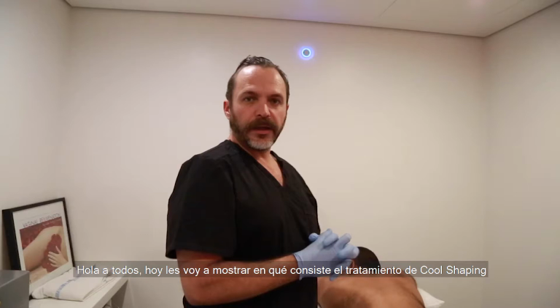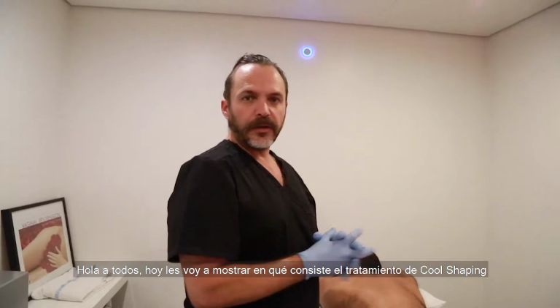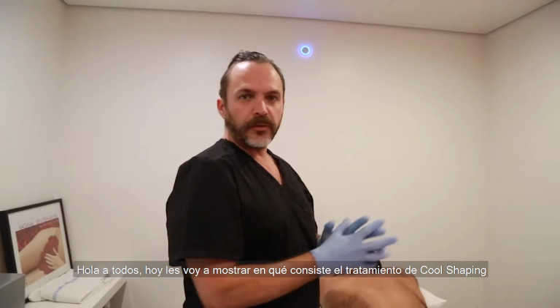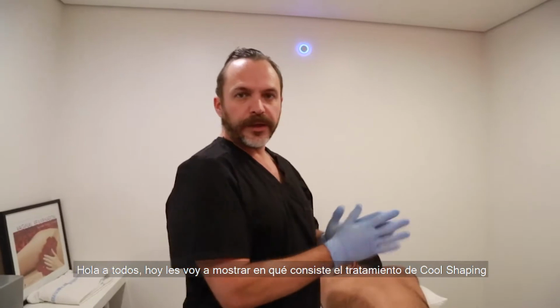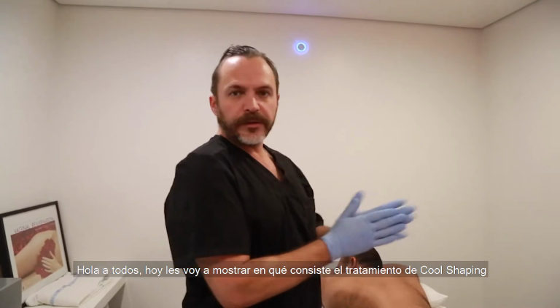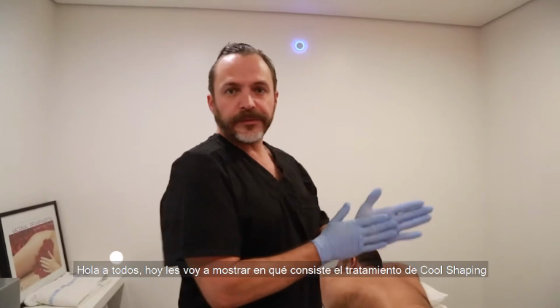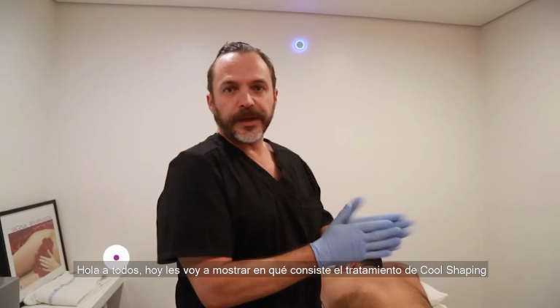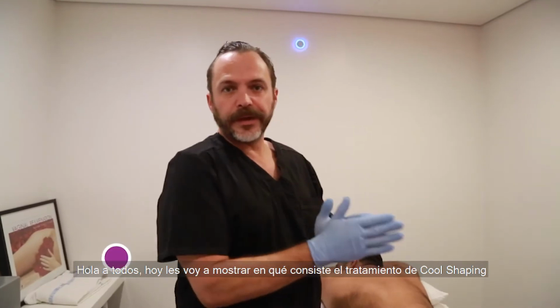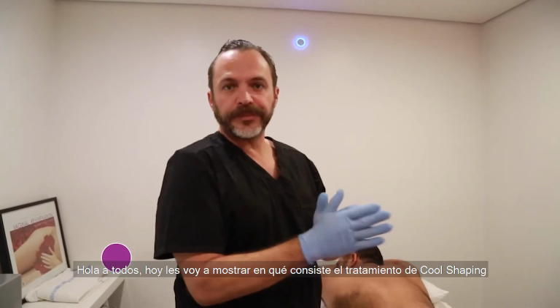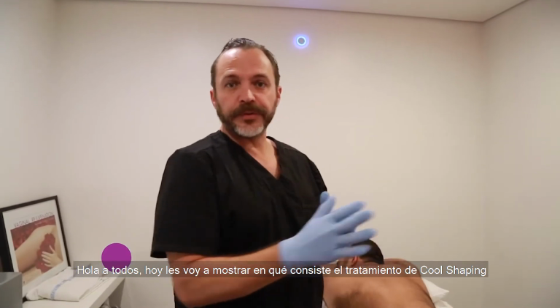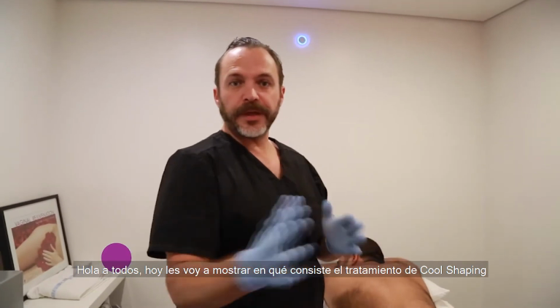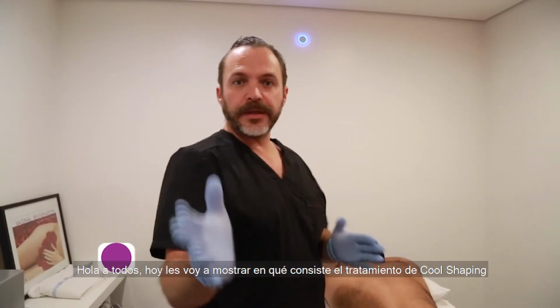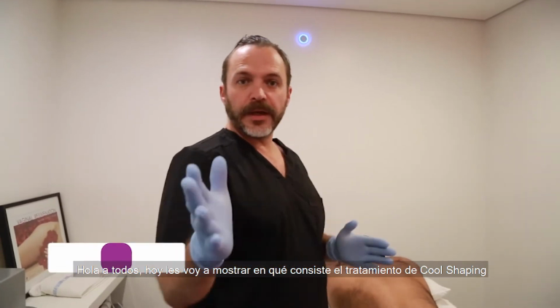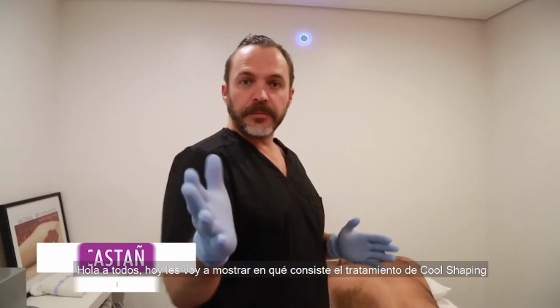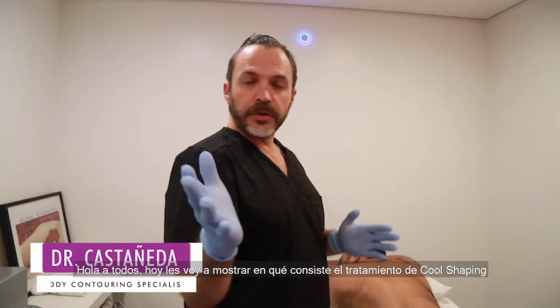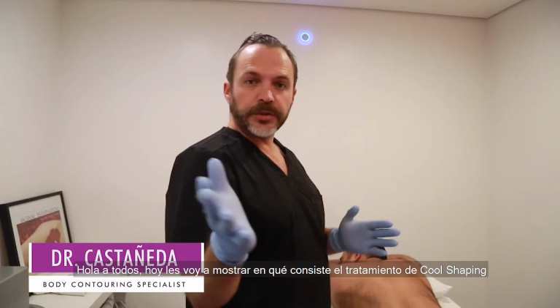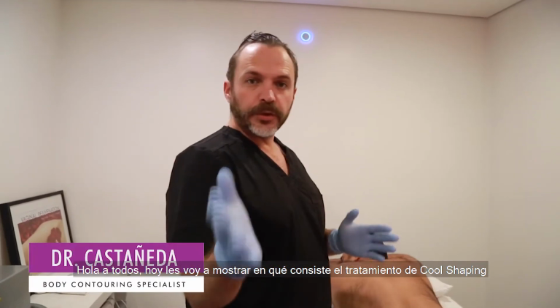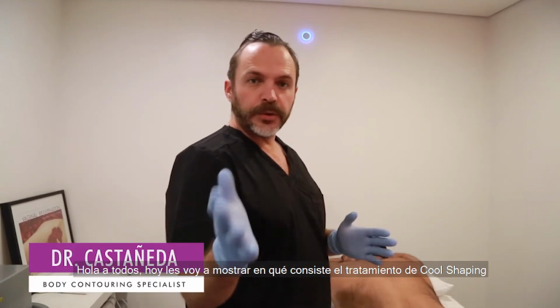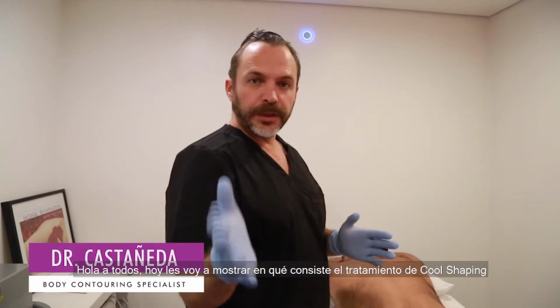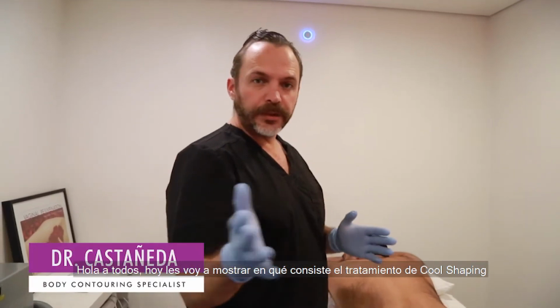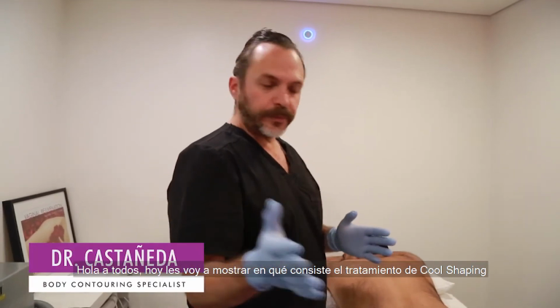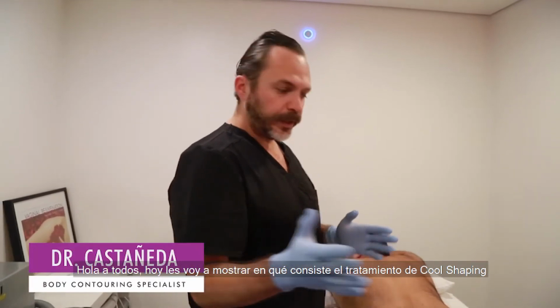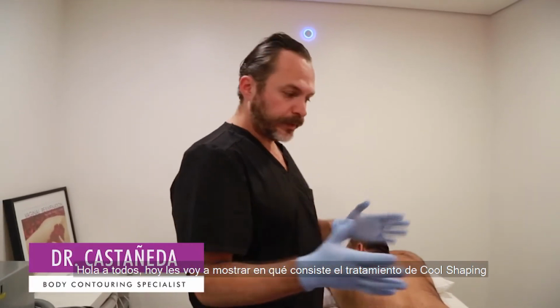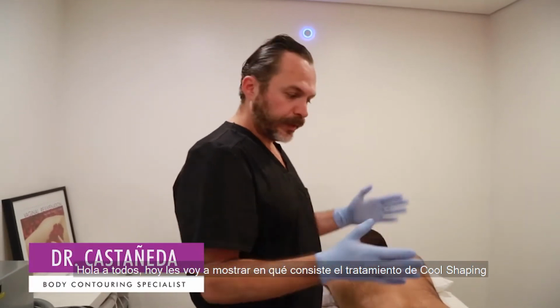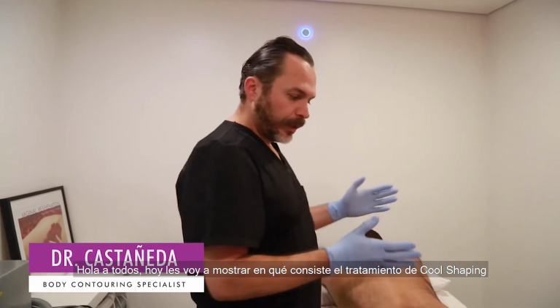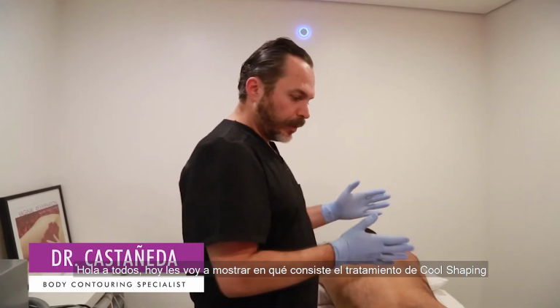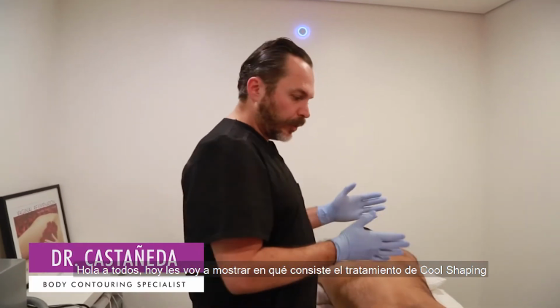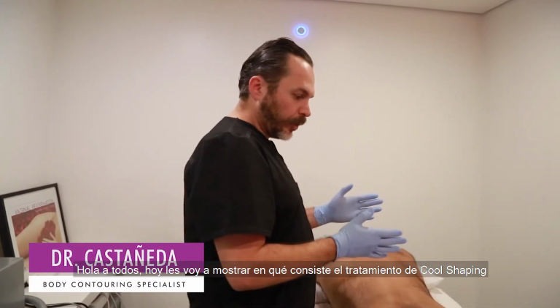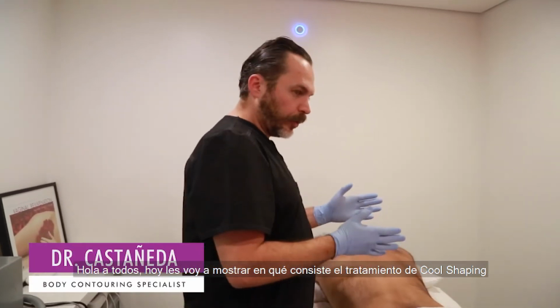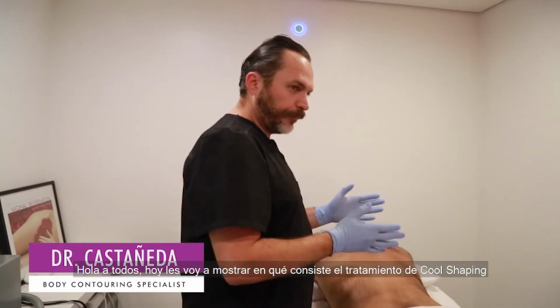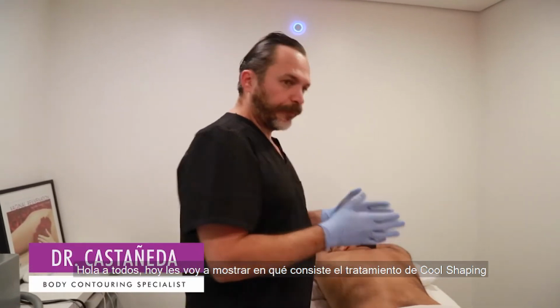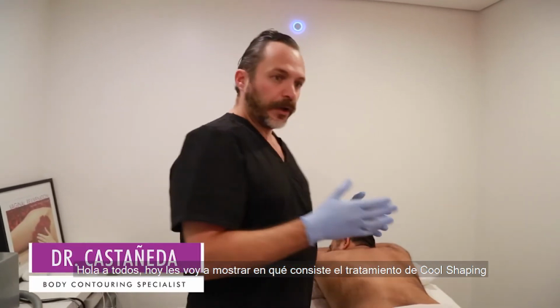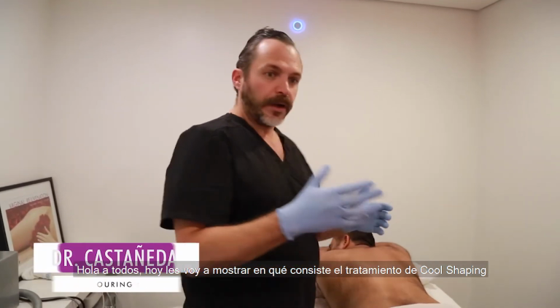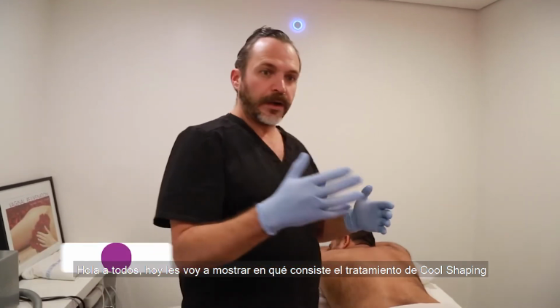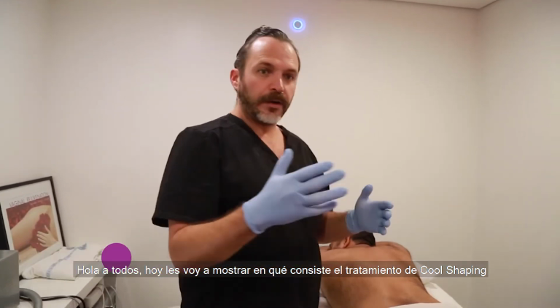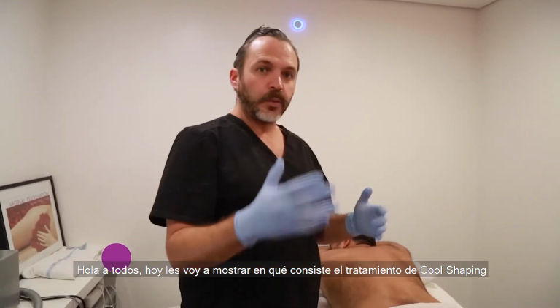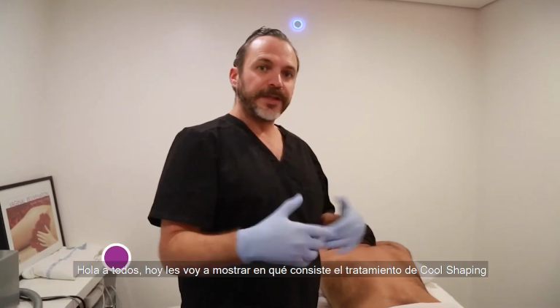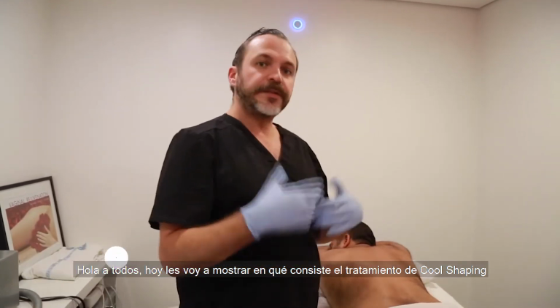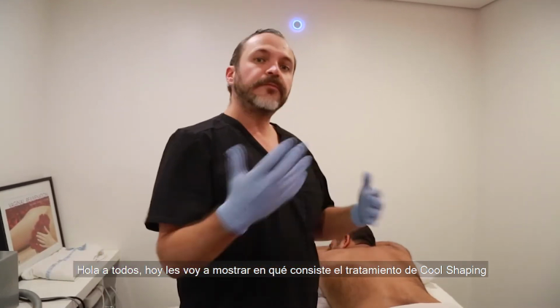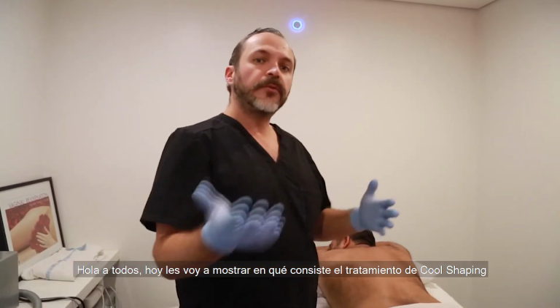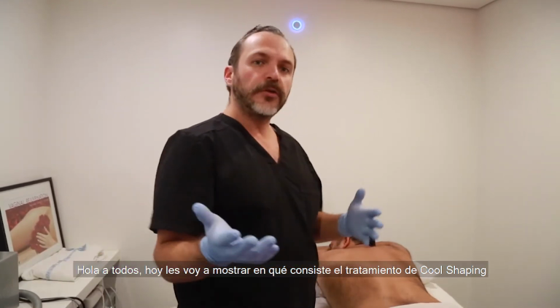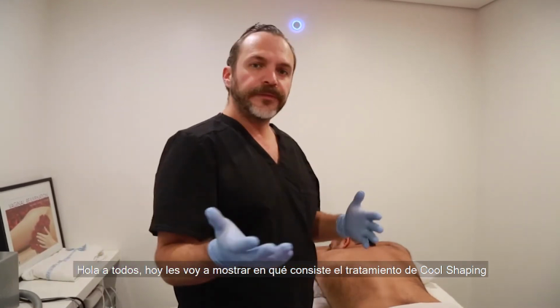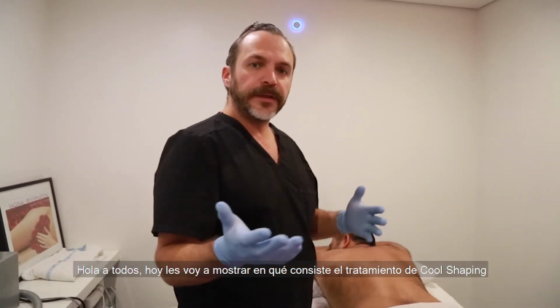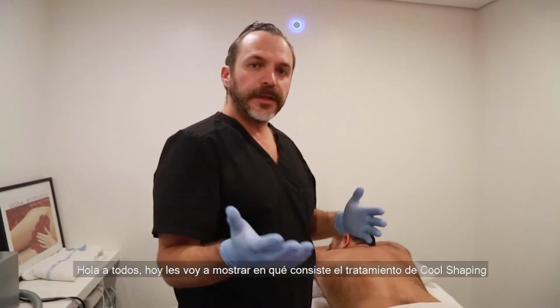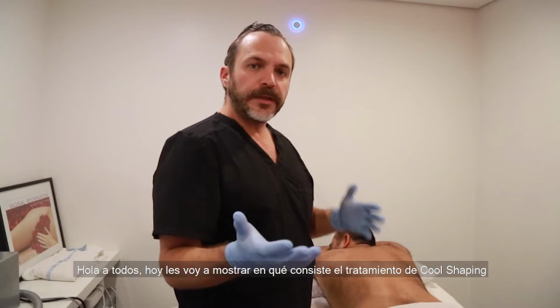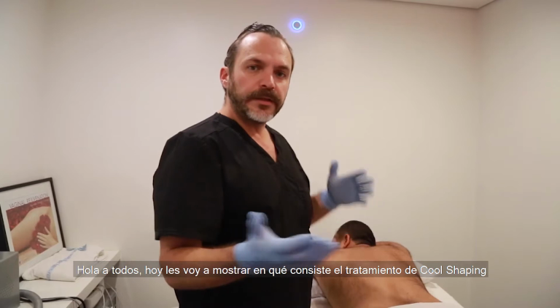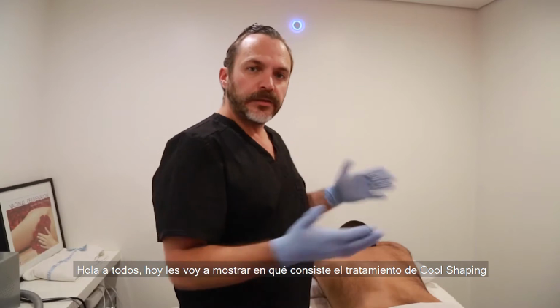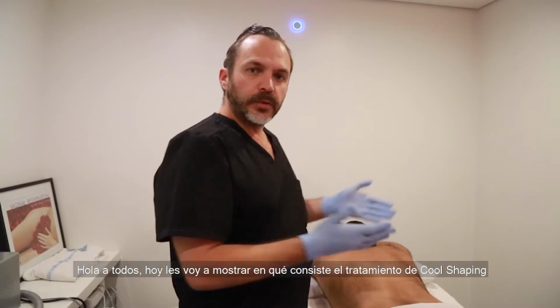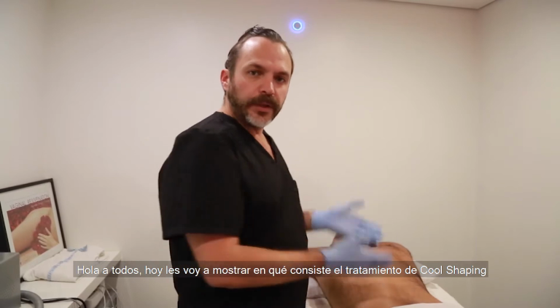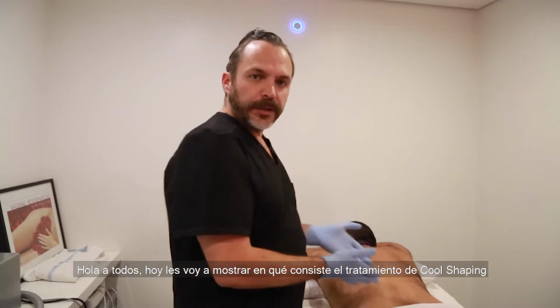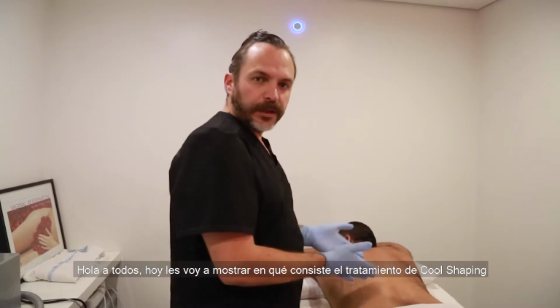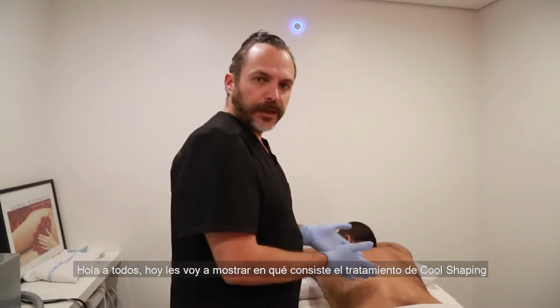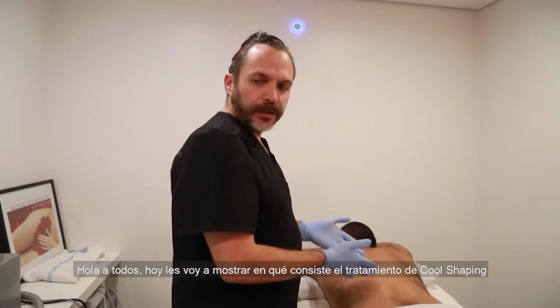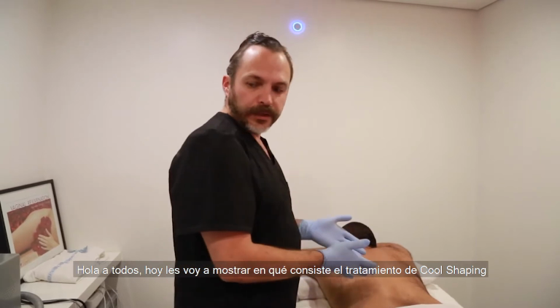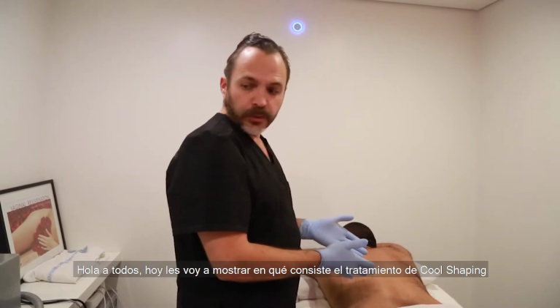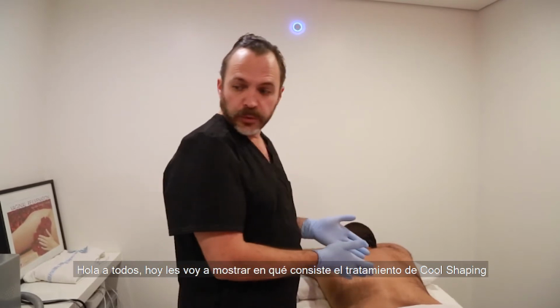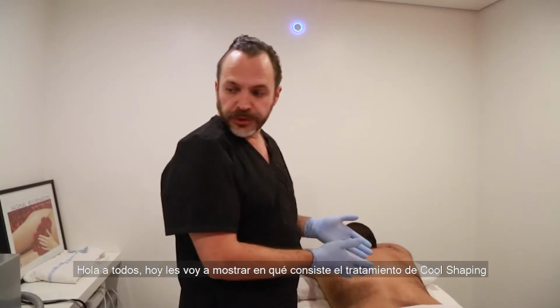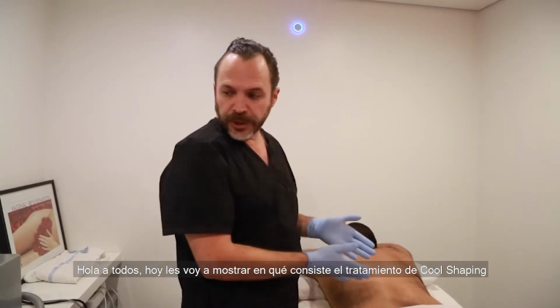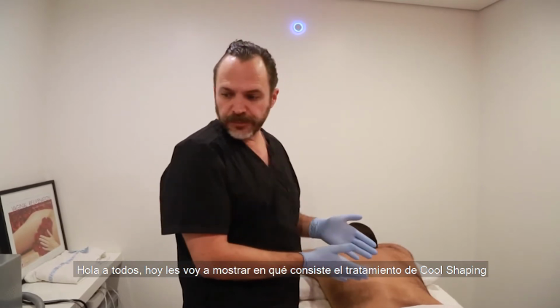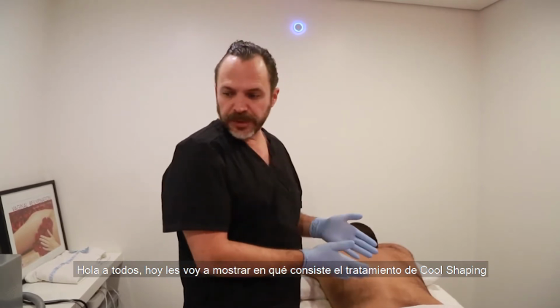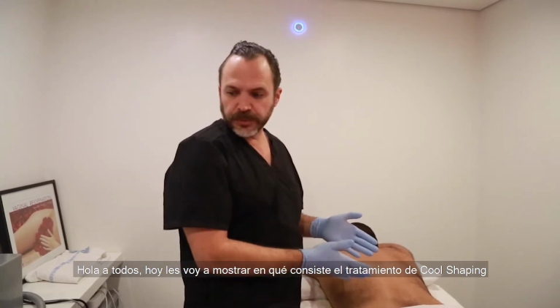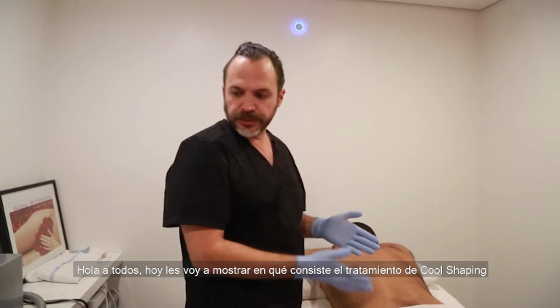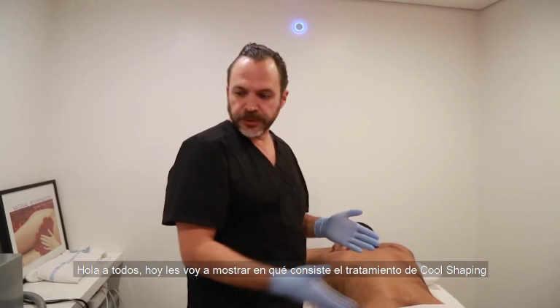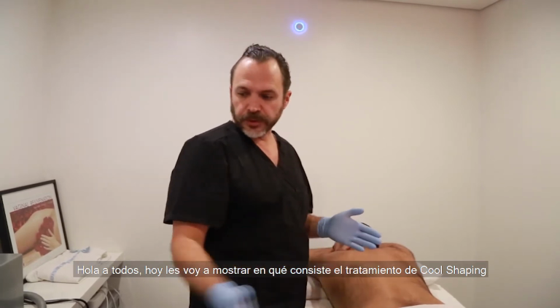Hello there. Today I'm going to show you a little bit of what is involved in doing a cool shaping procedure.